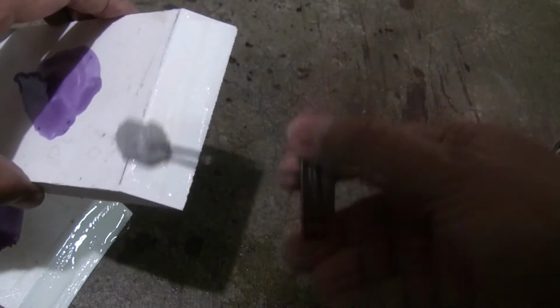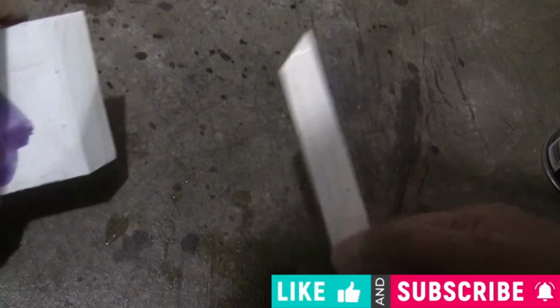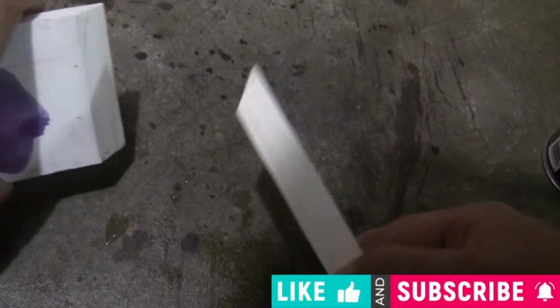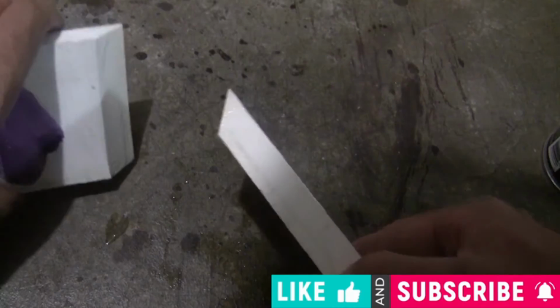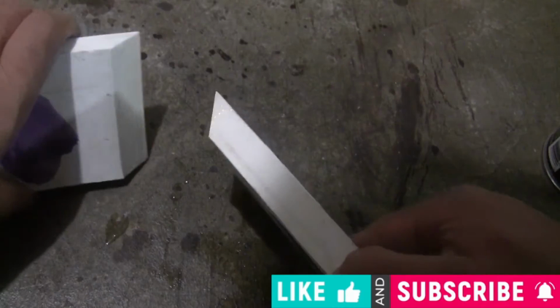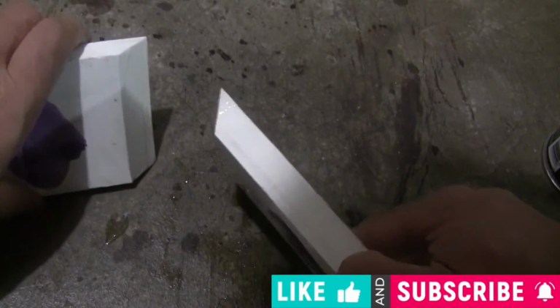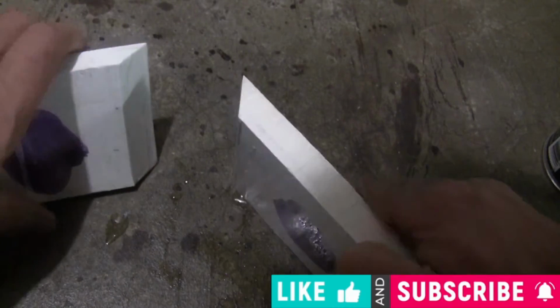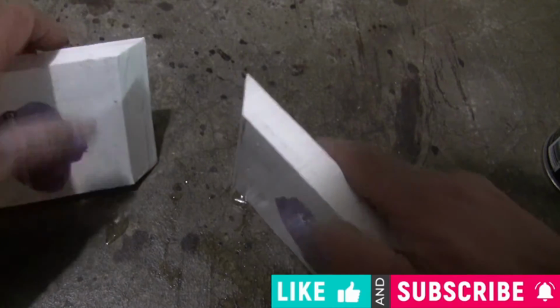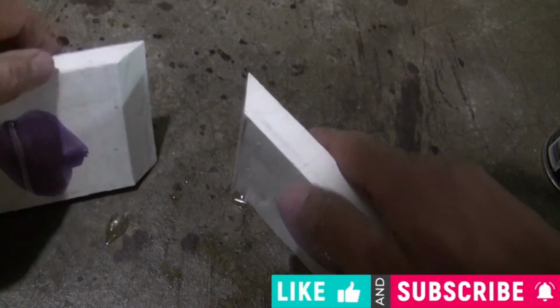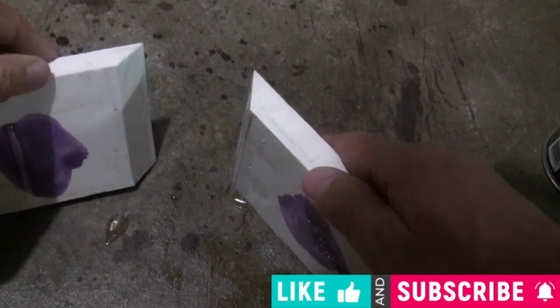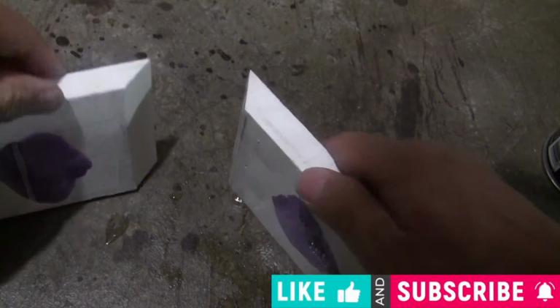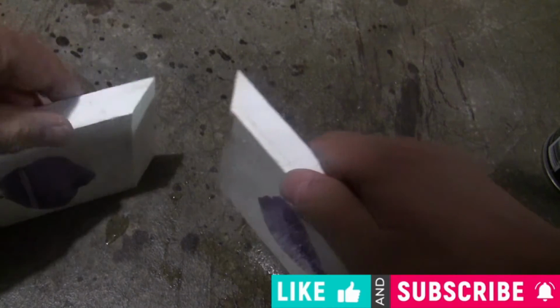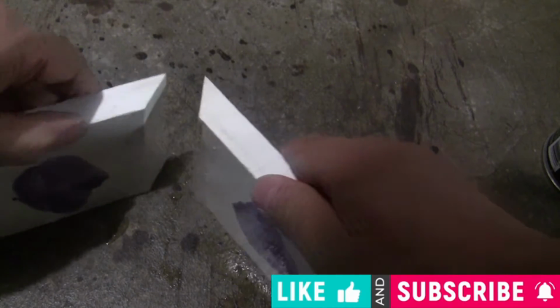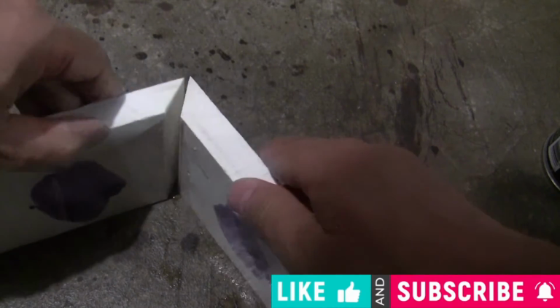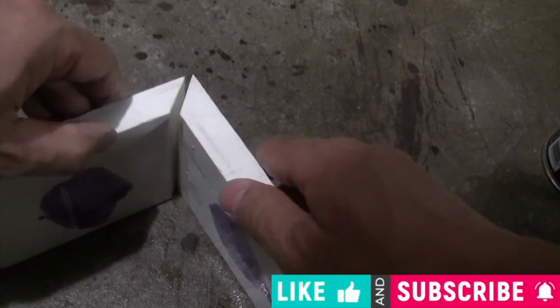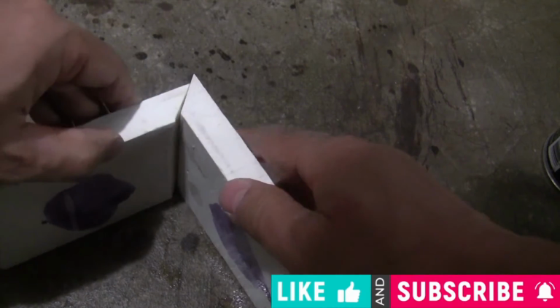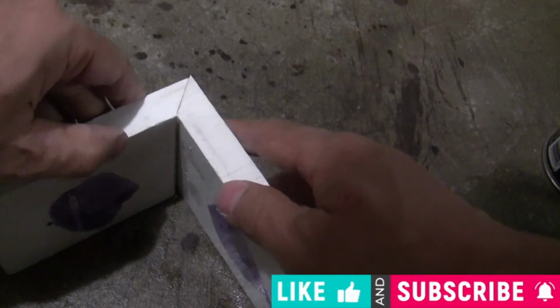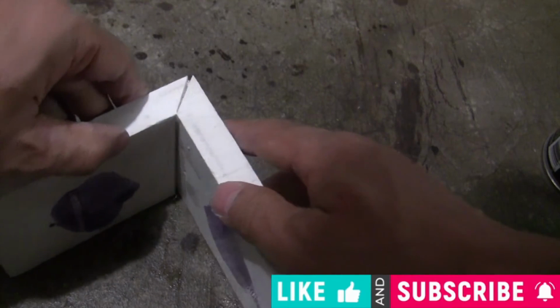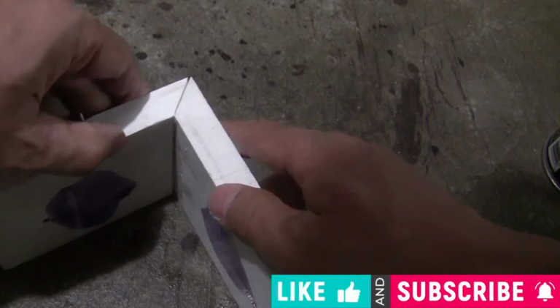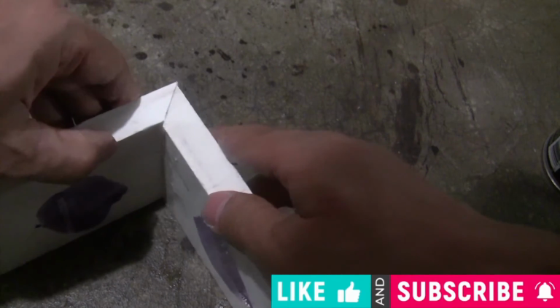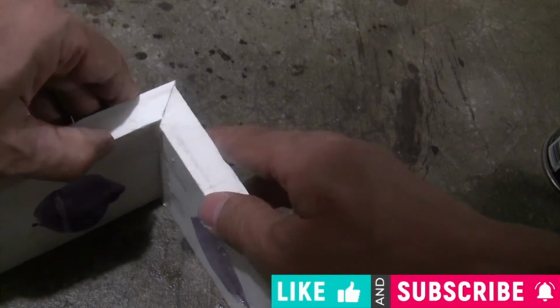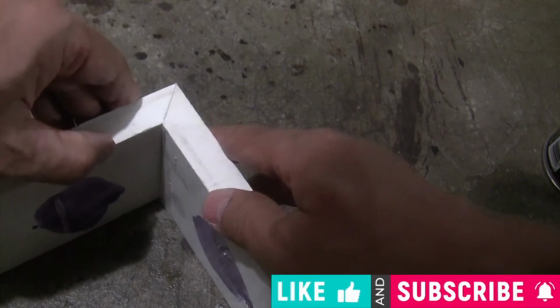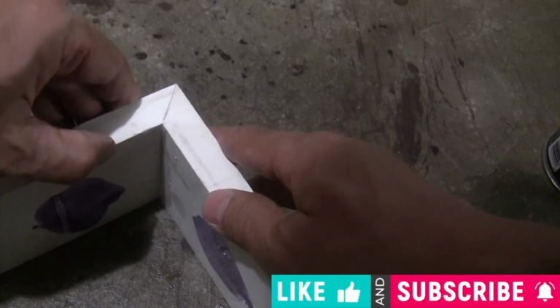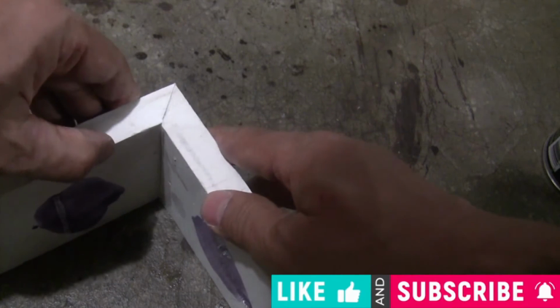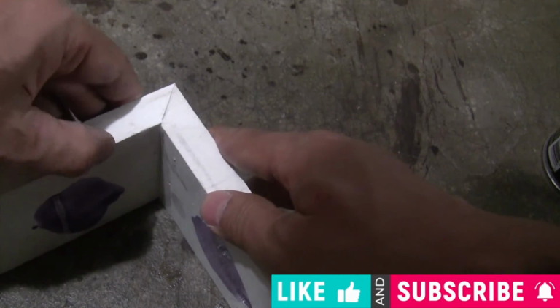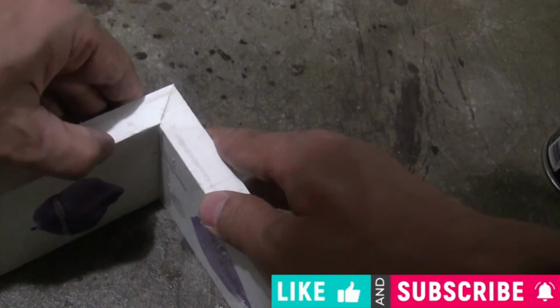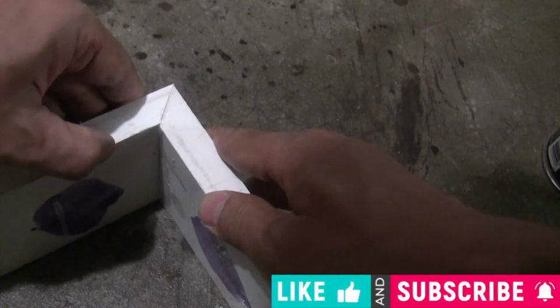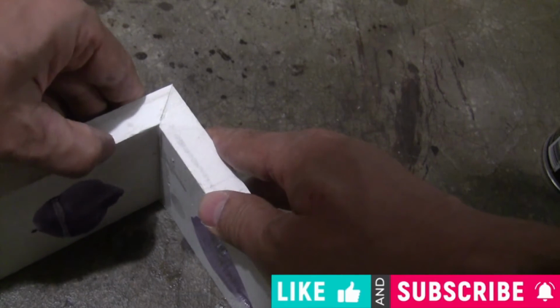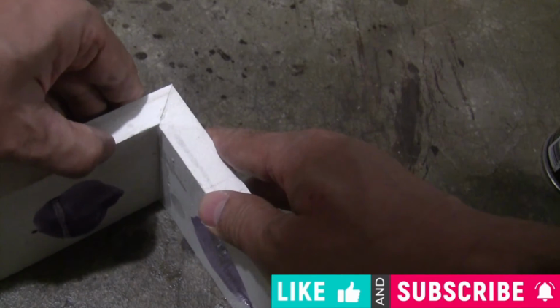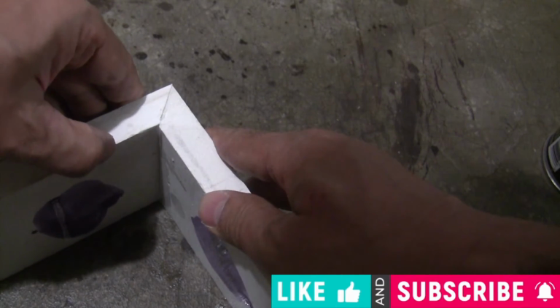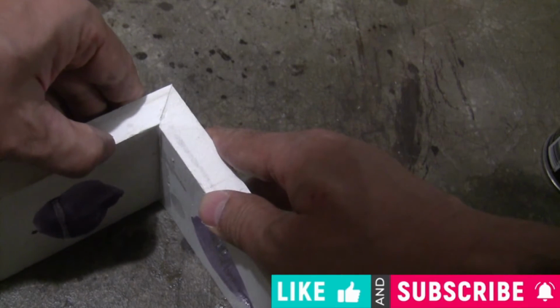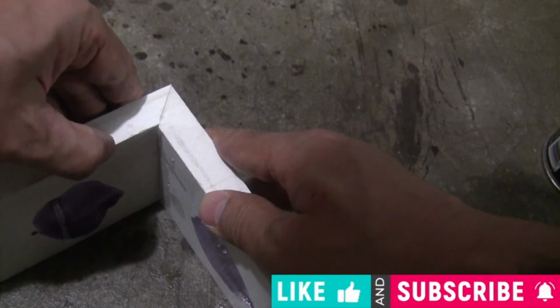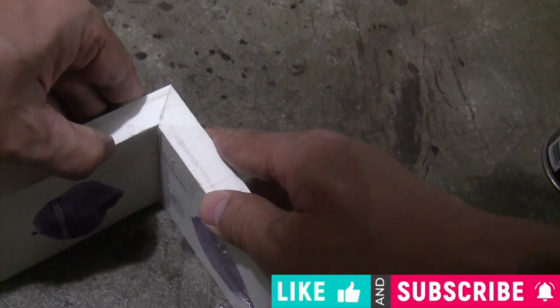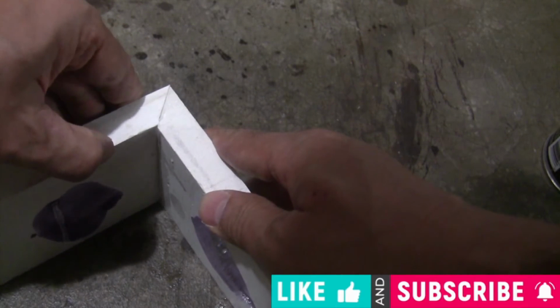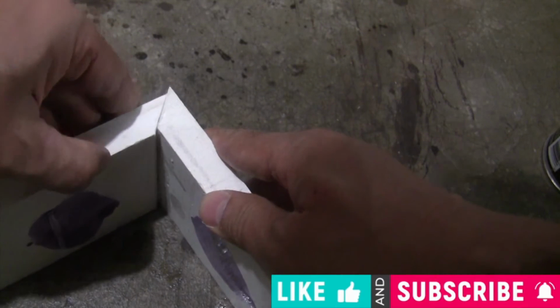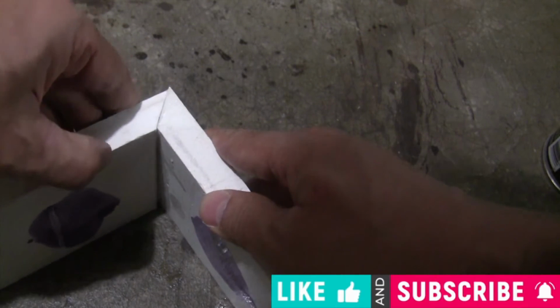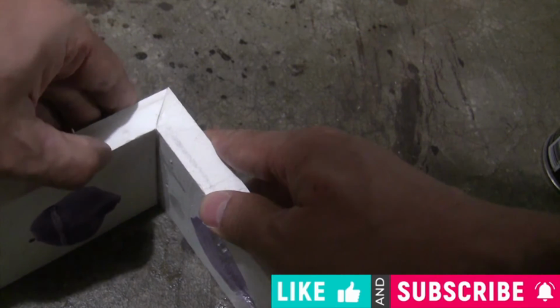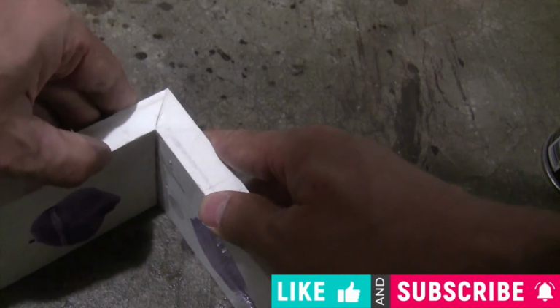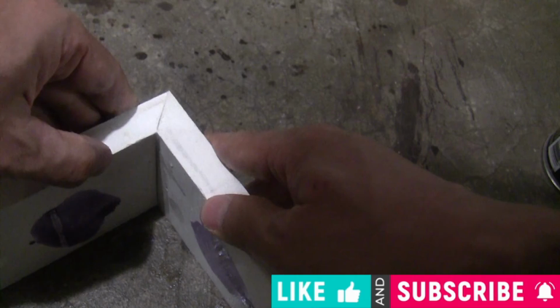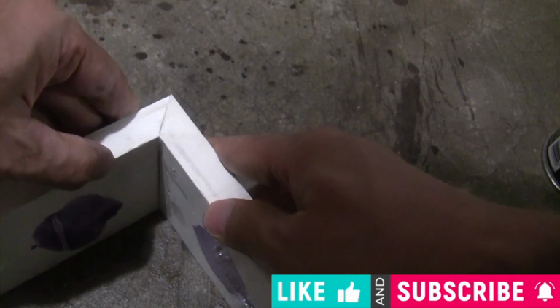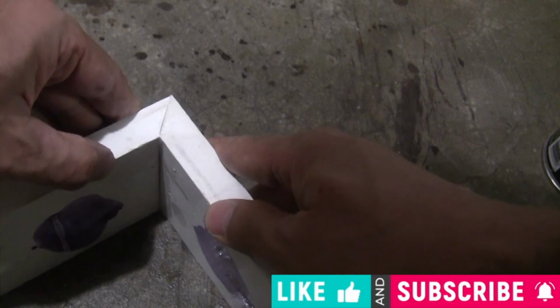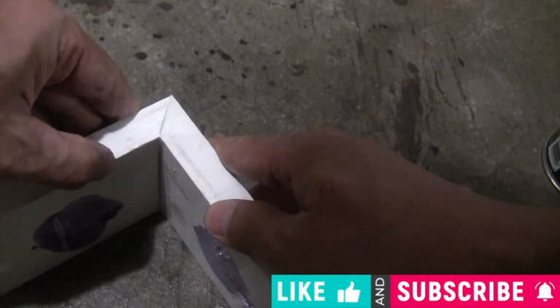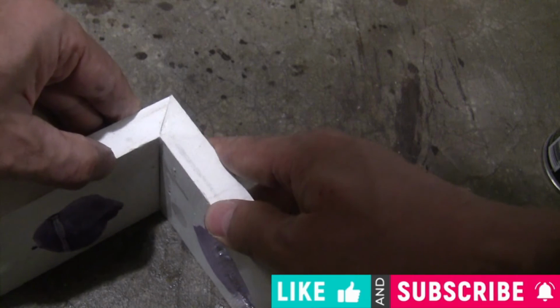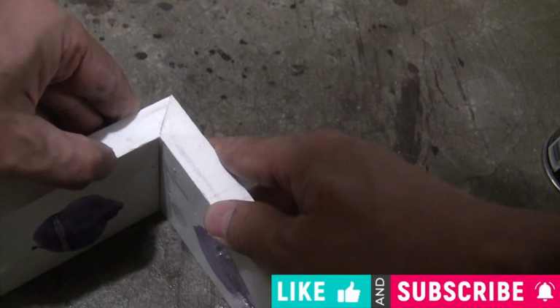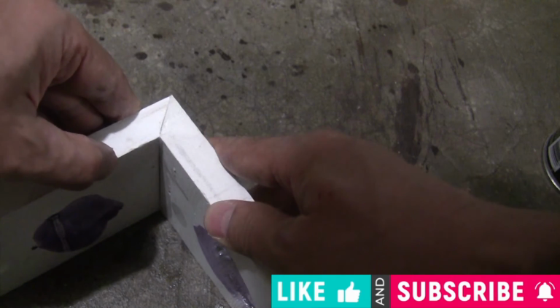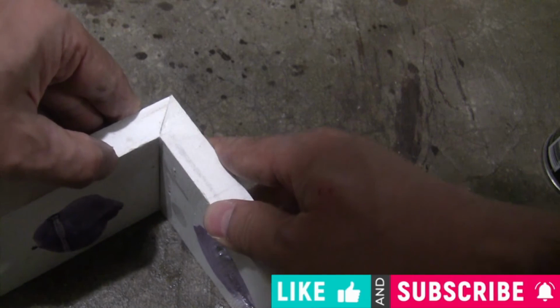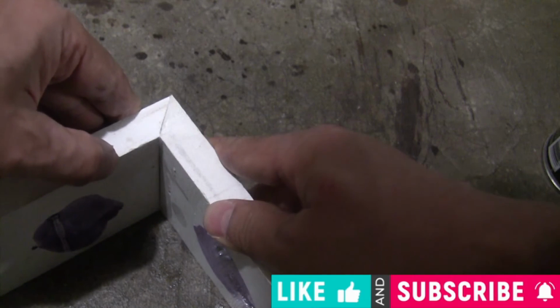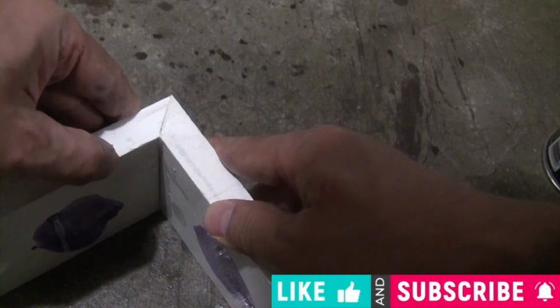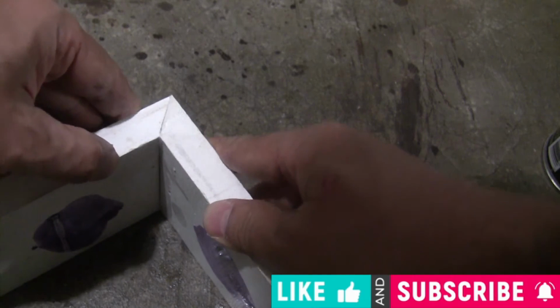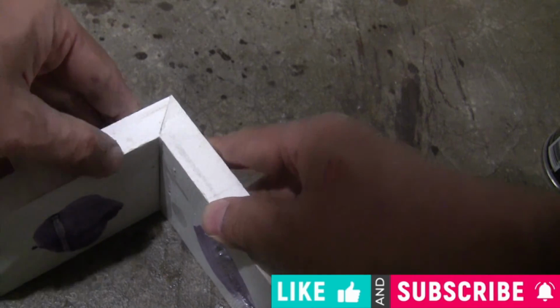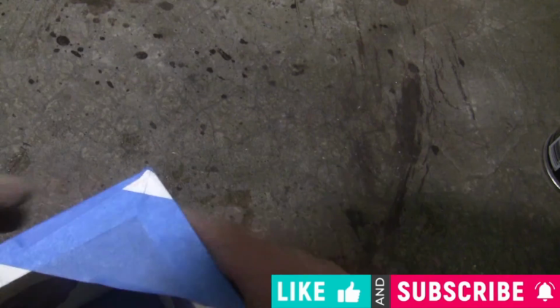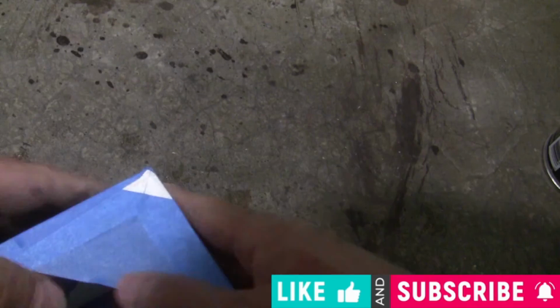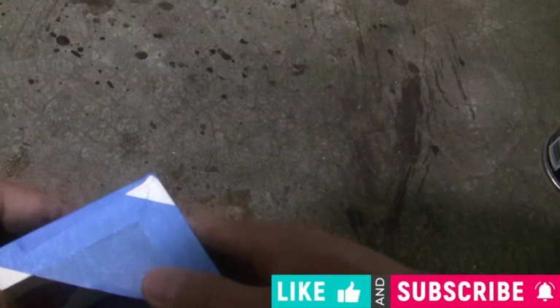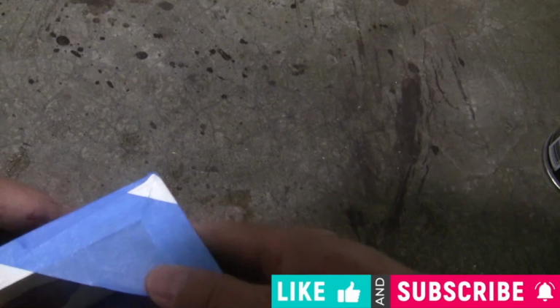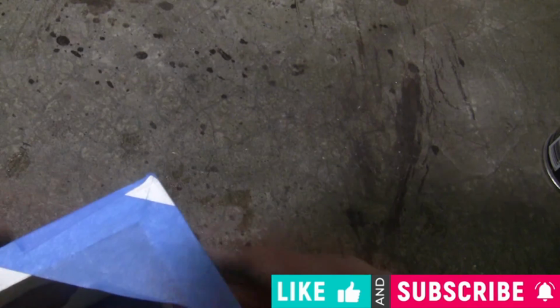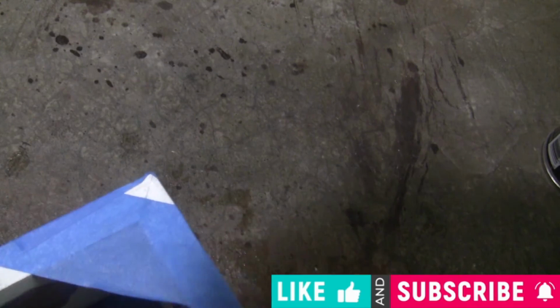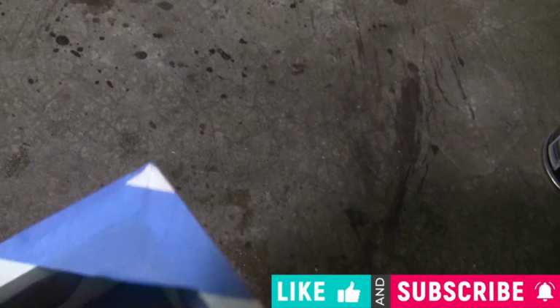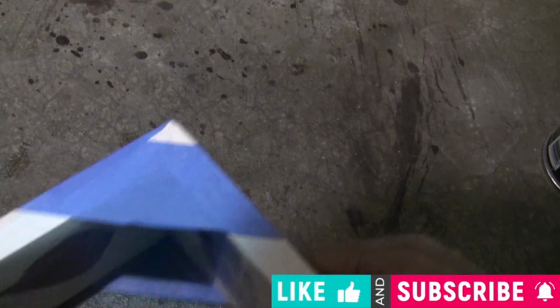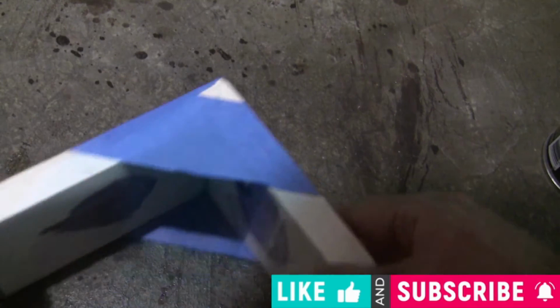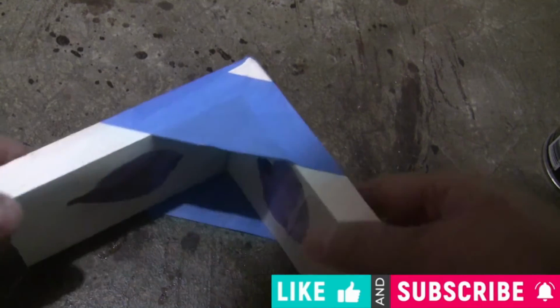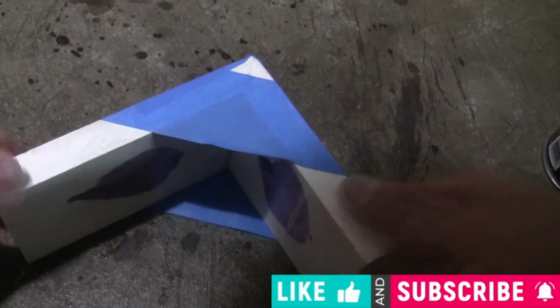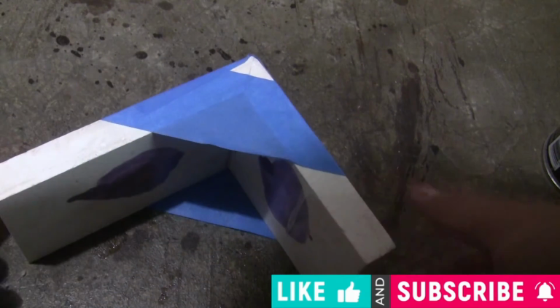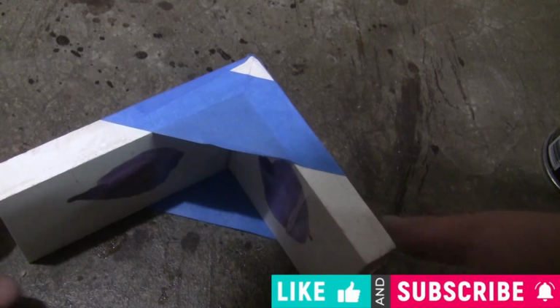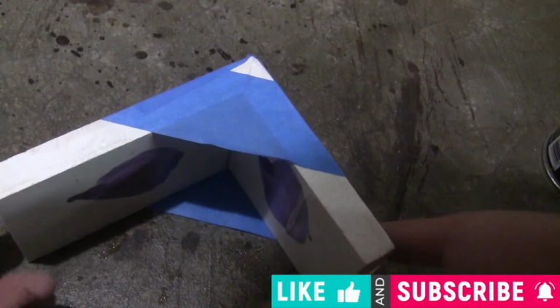Please hit the like and the subscribe buttons below — this will encourage me to make more free videos to help more people.